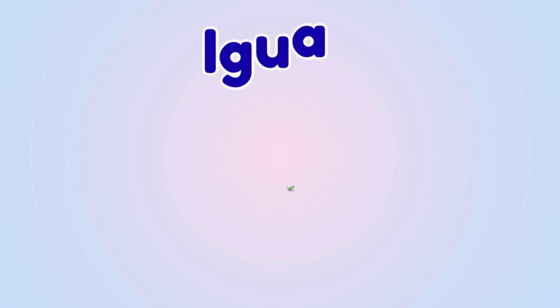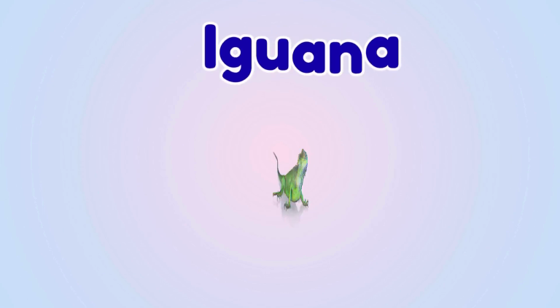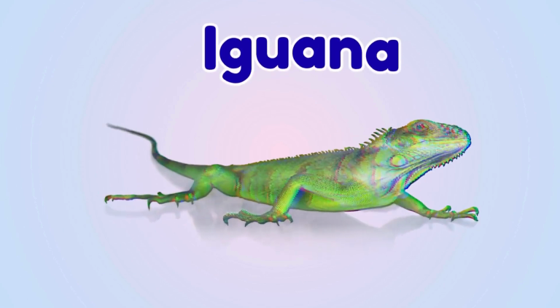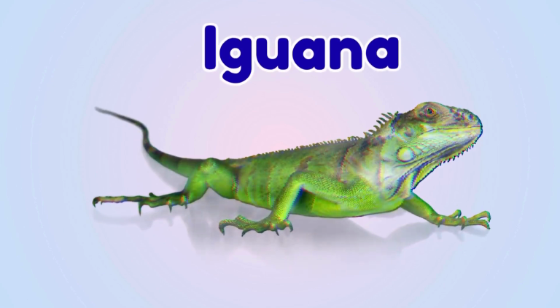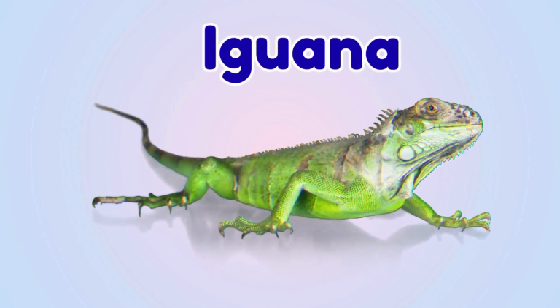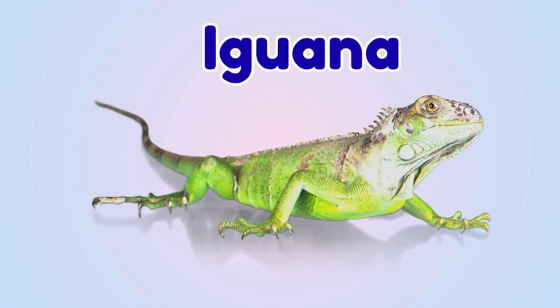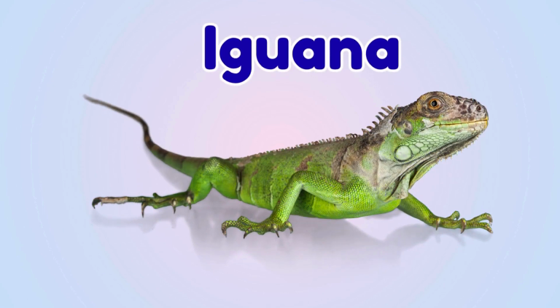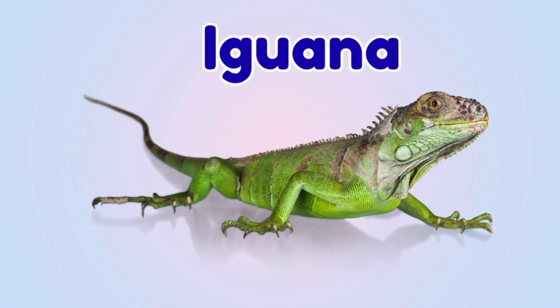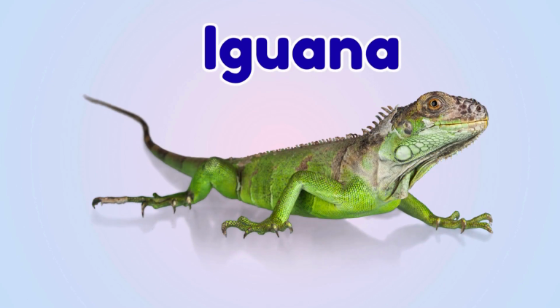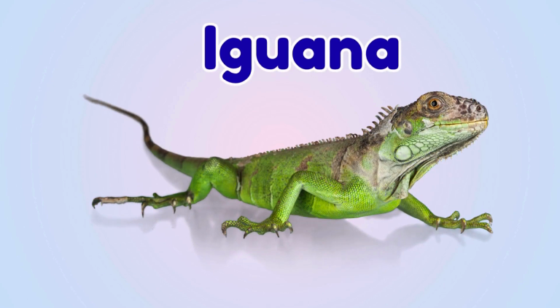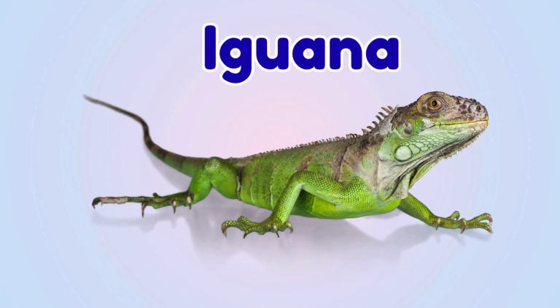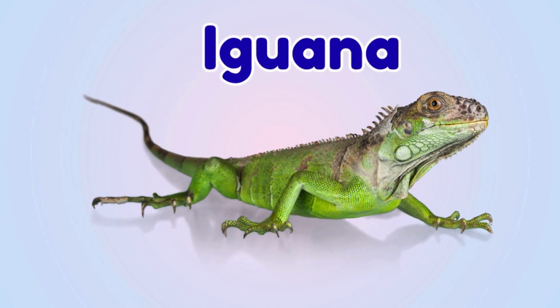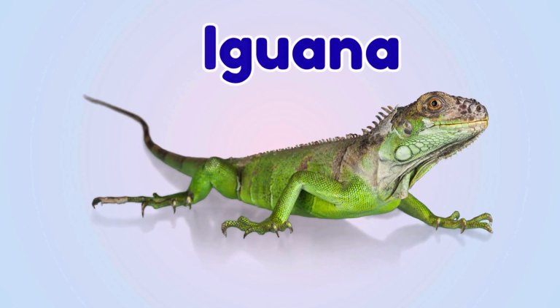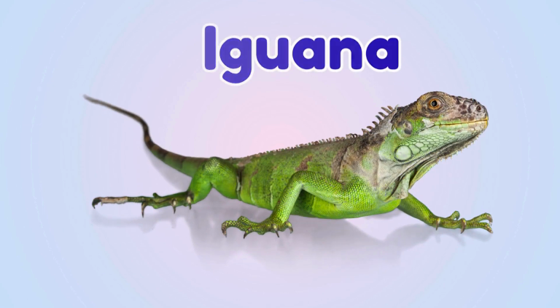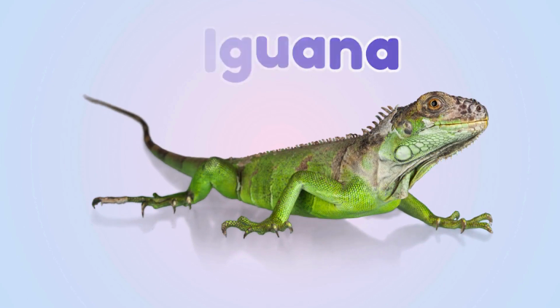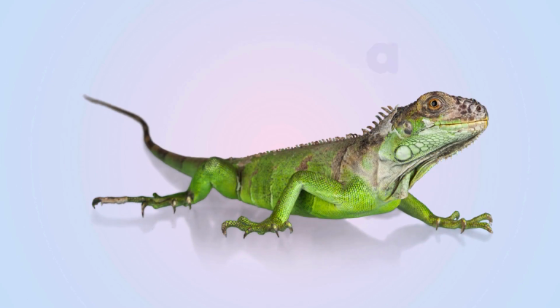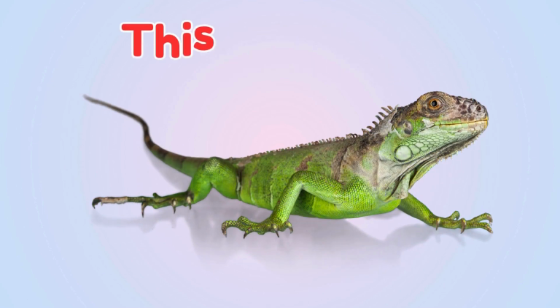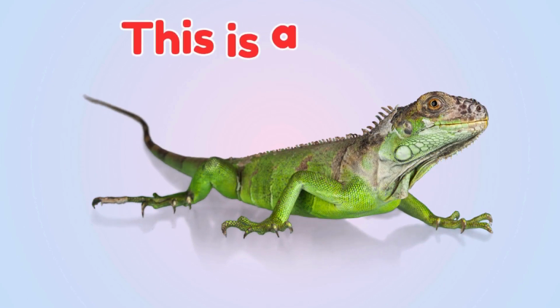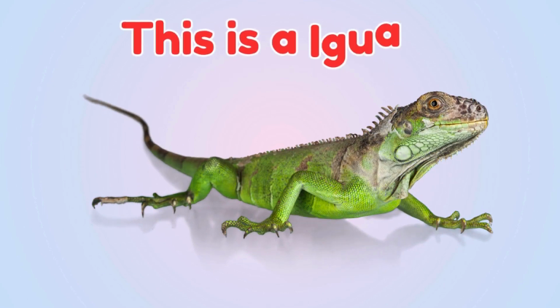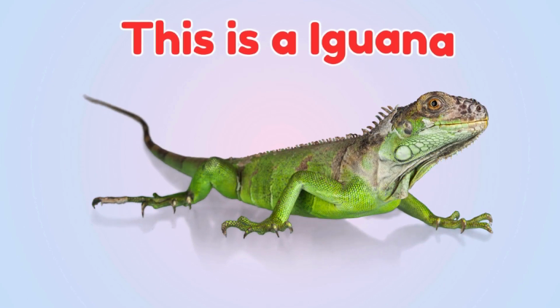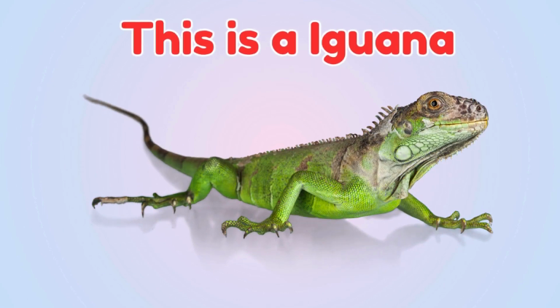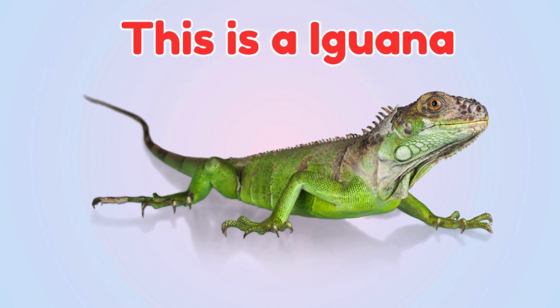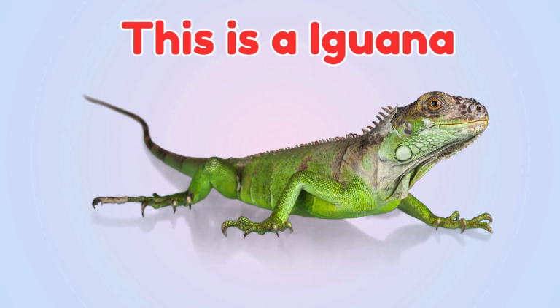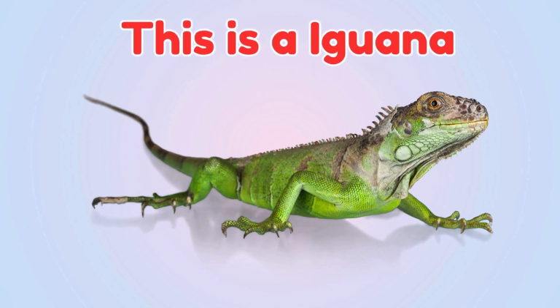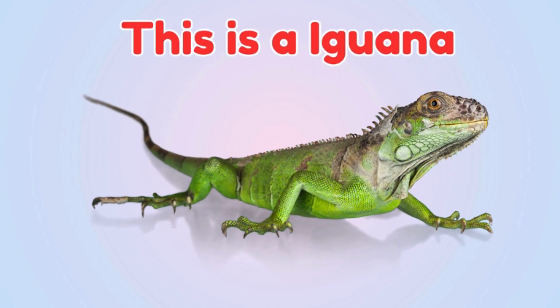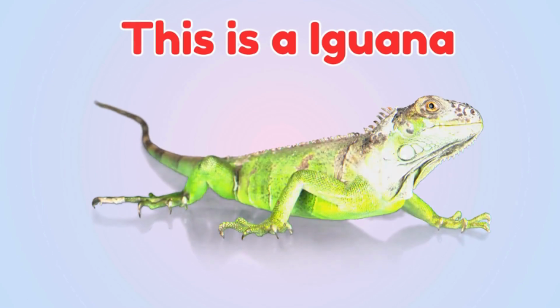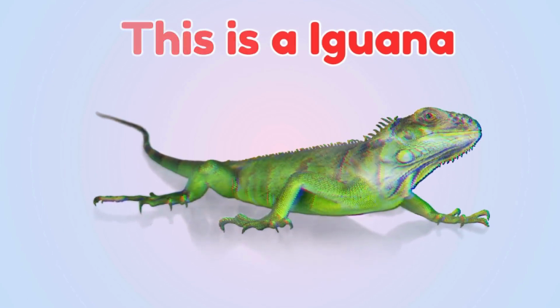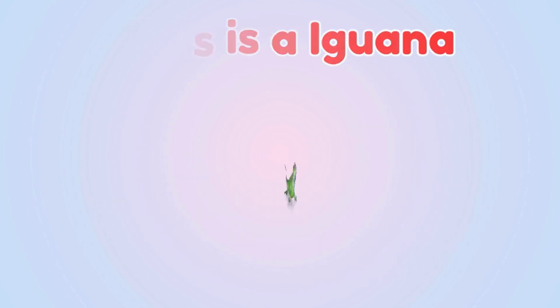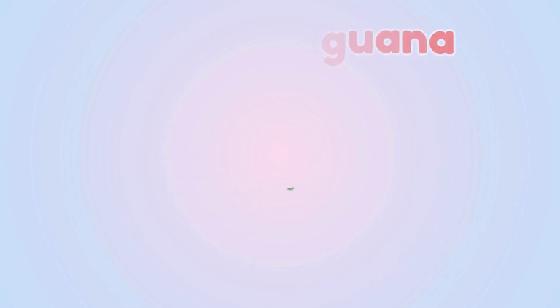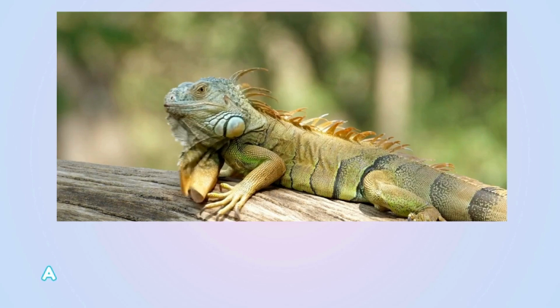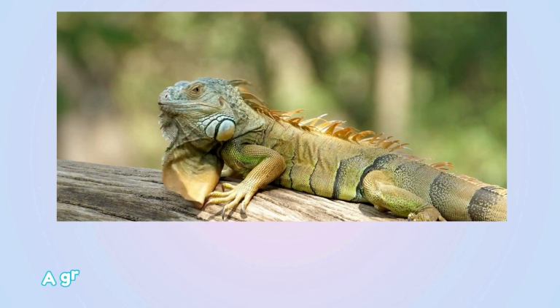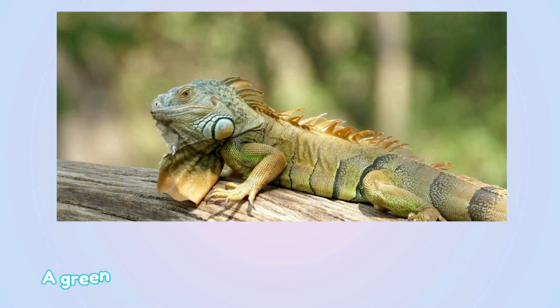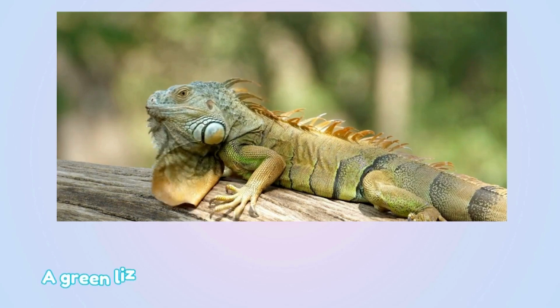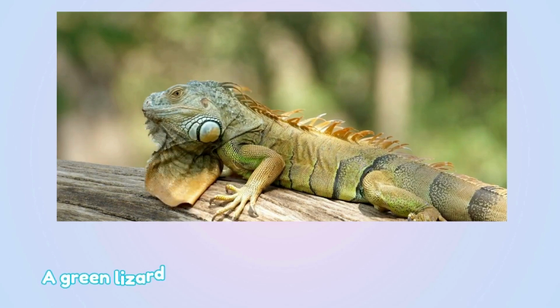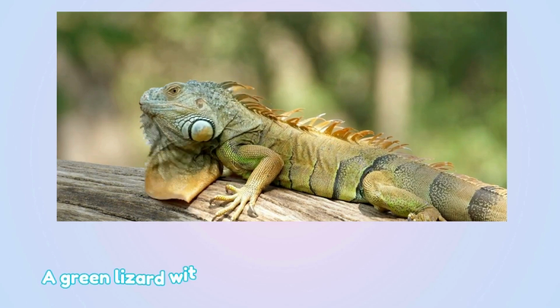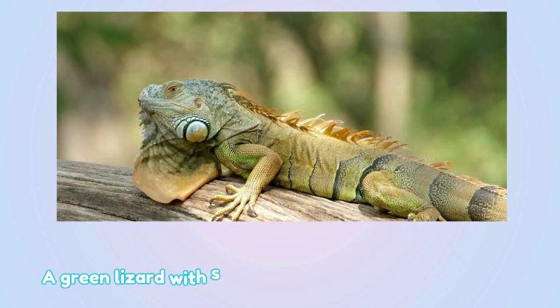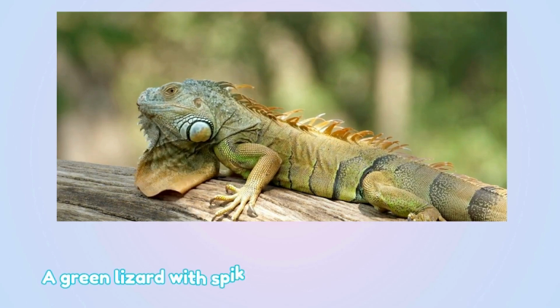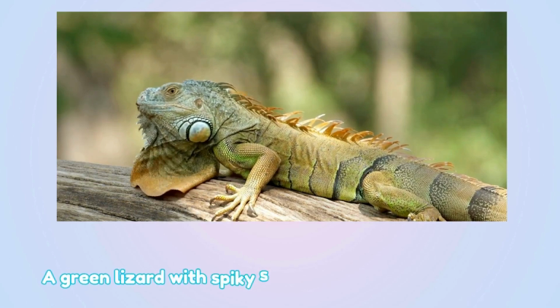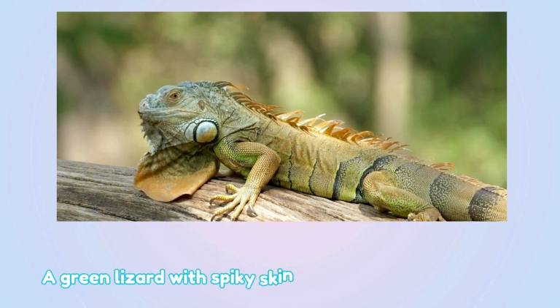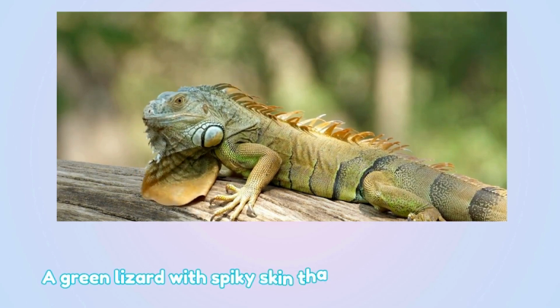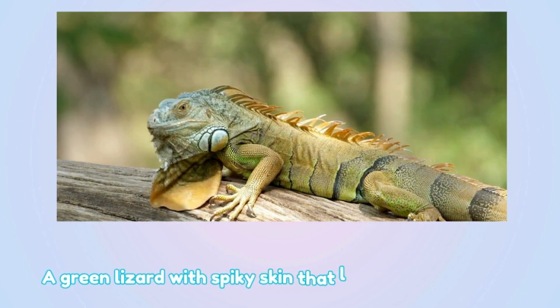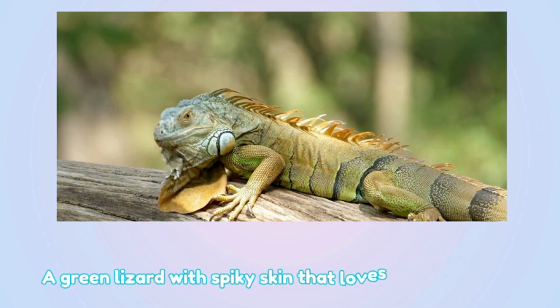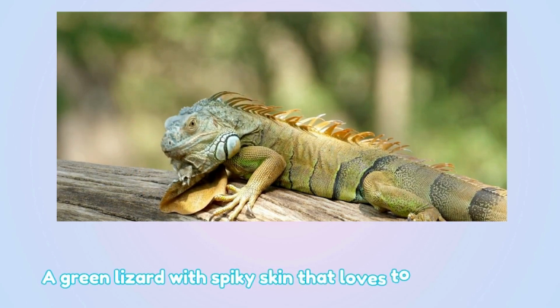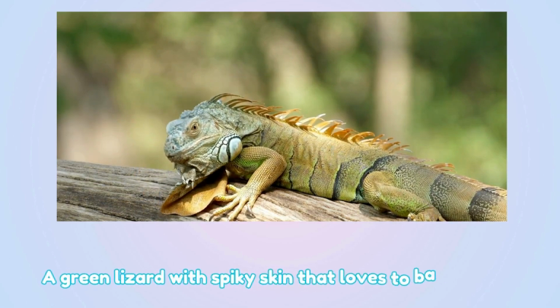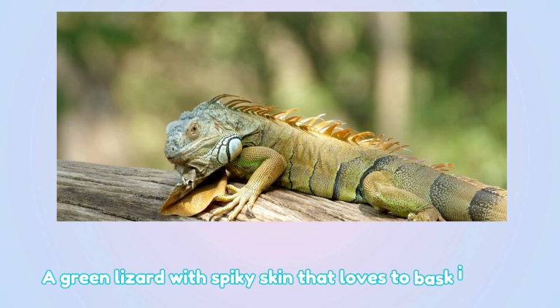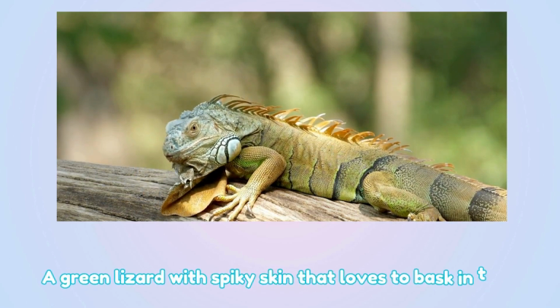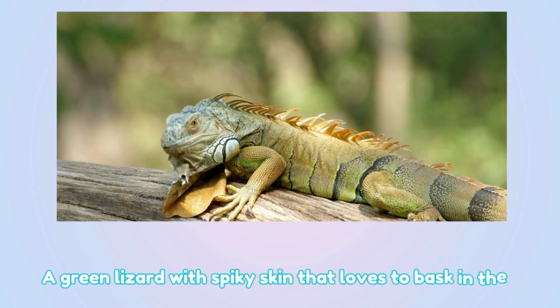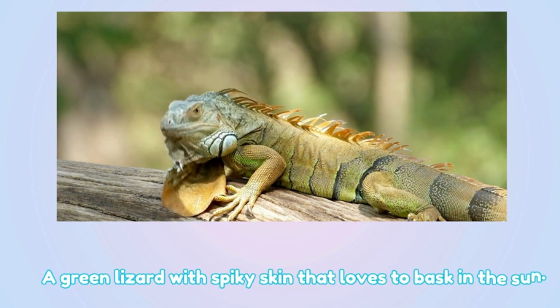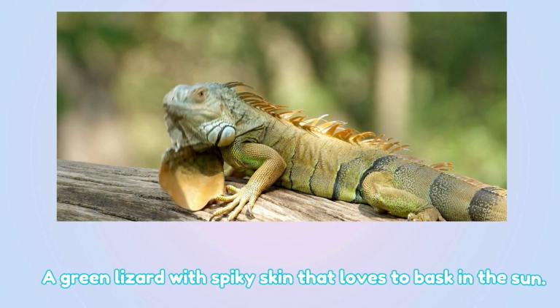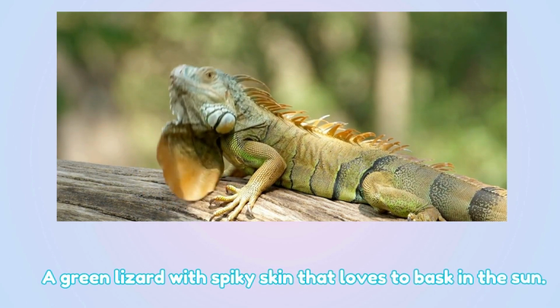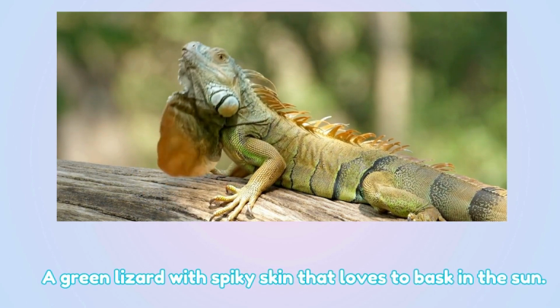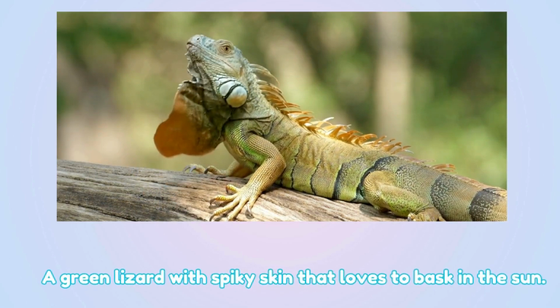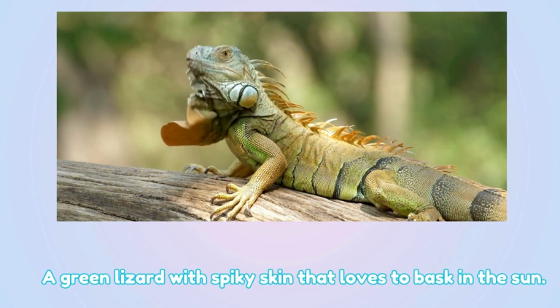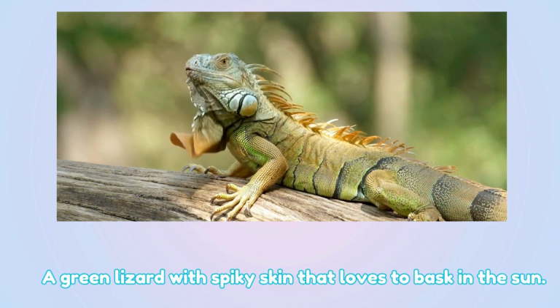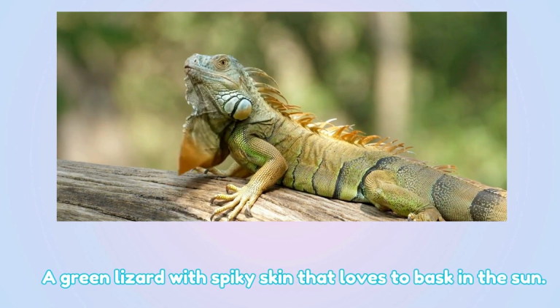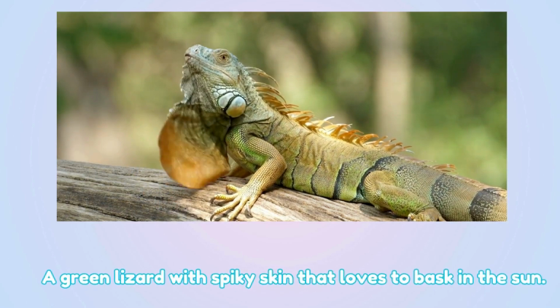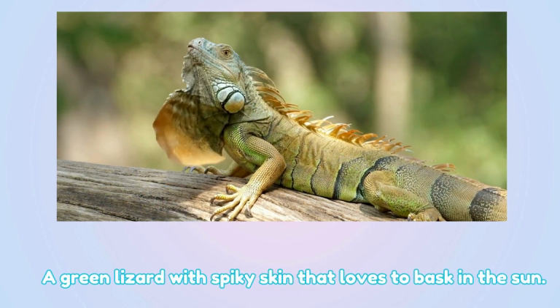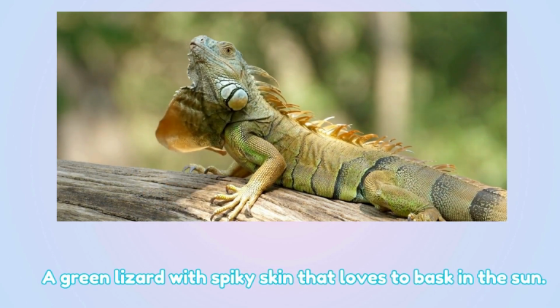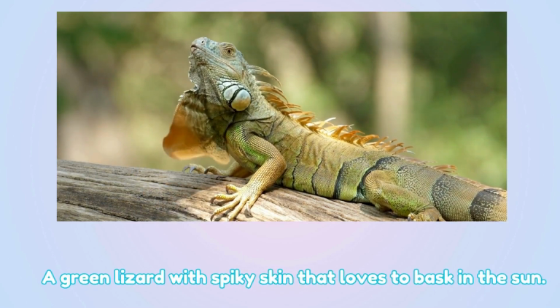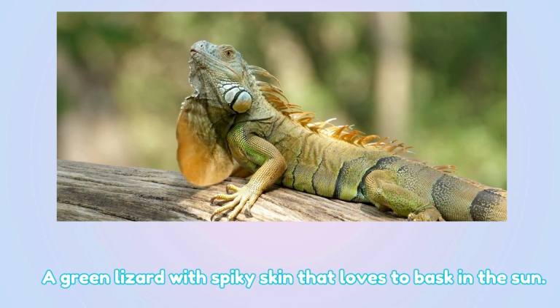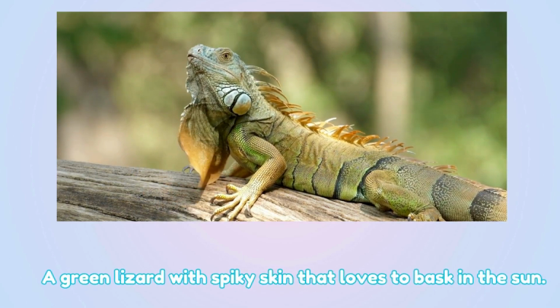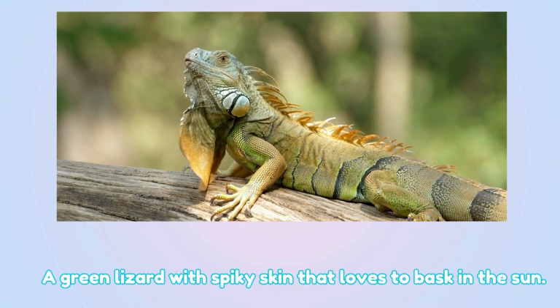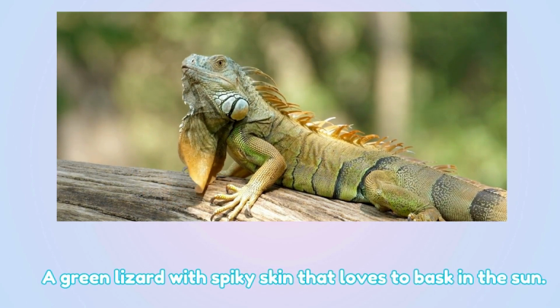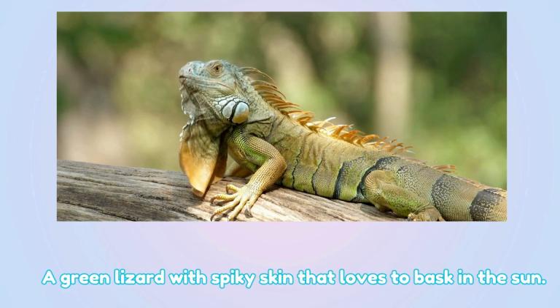Iguana. This is an iguana — a green lizard with spiky skin that loves to bask in the sun.